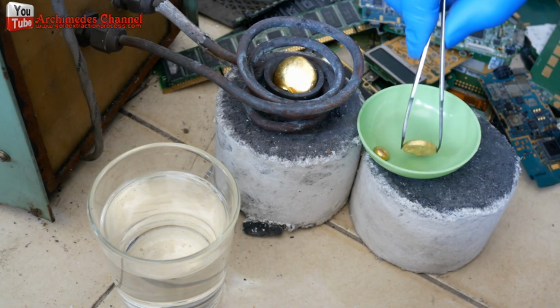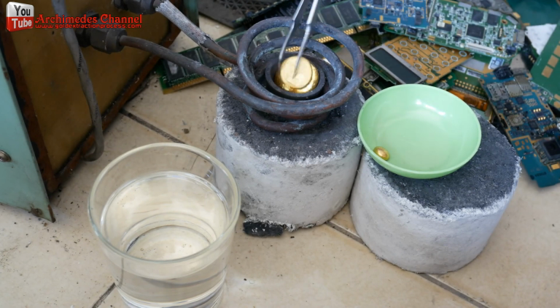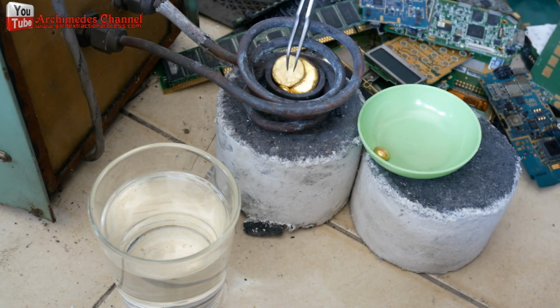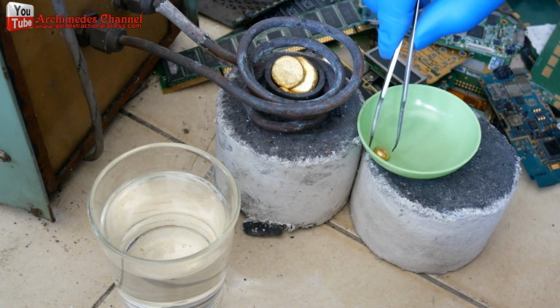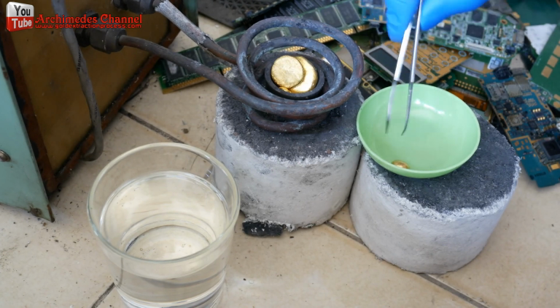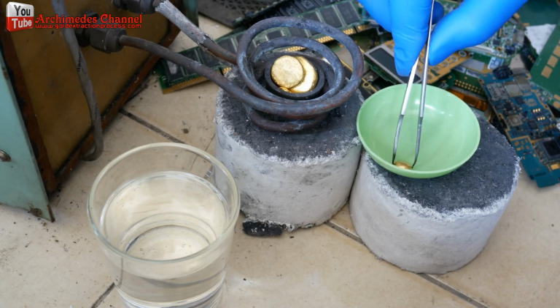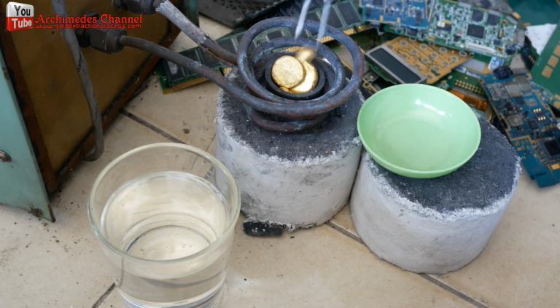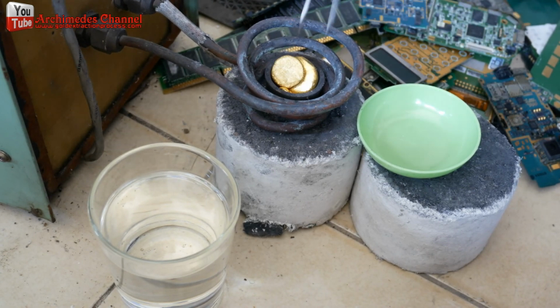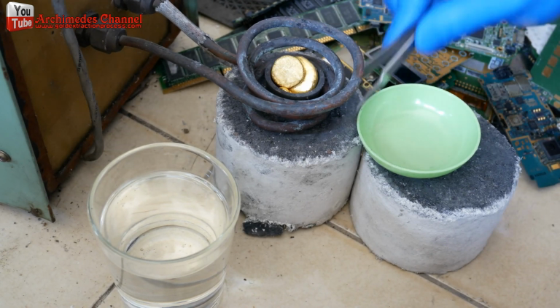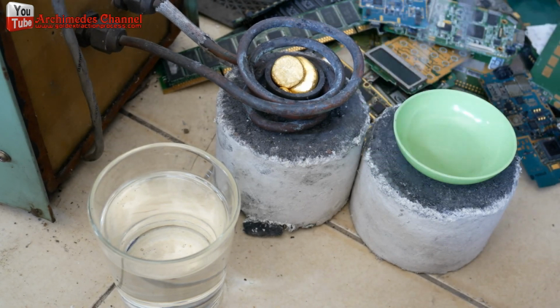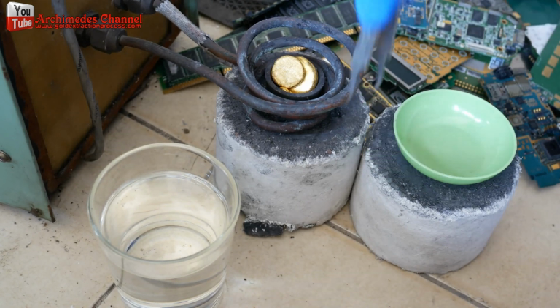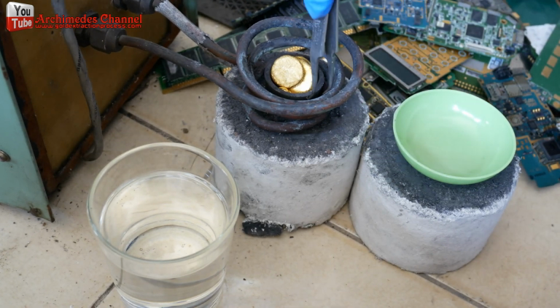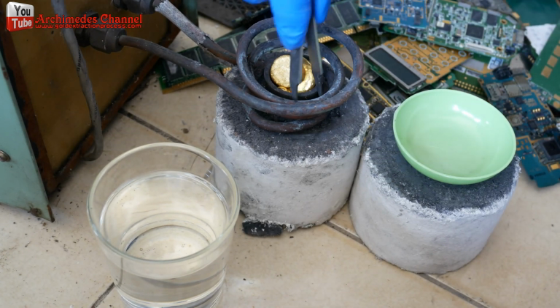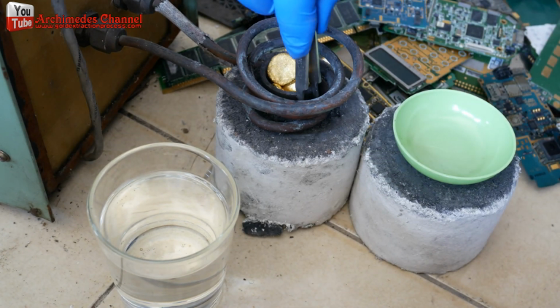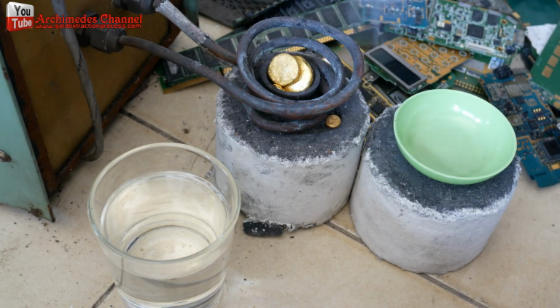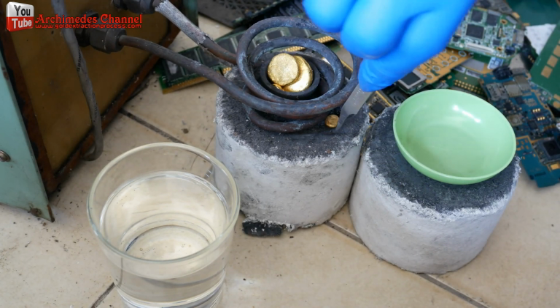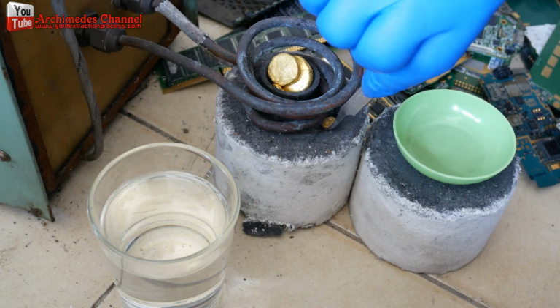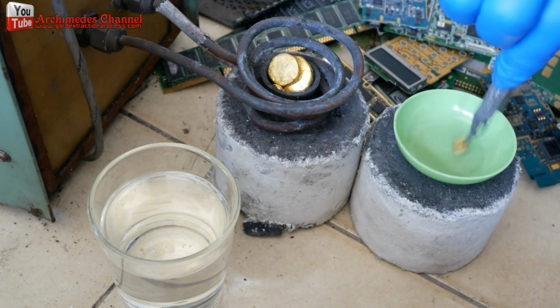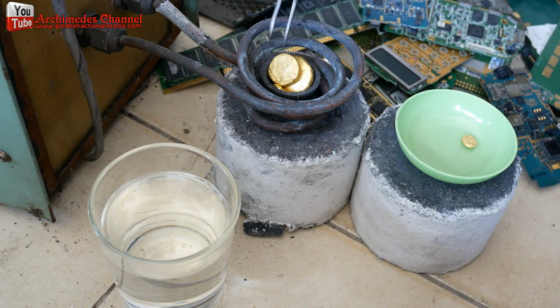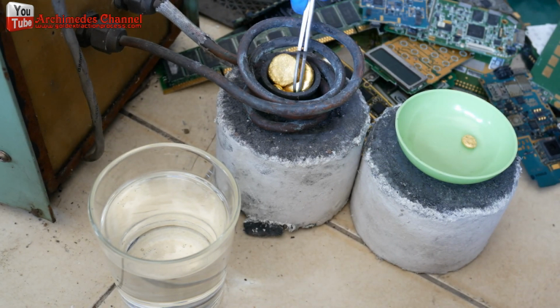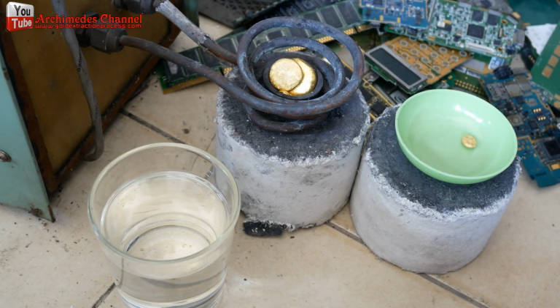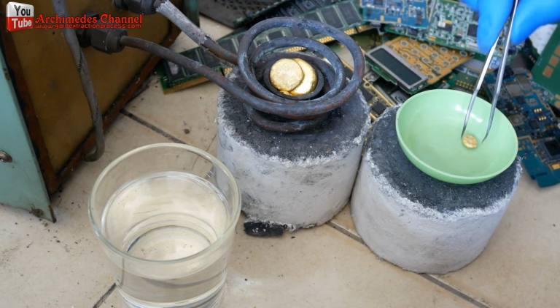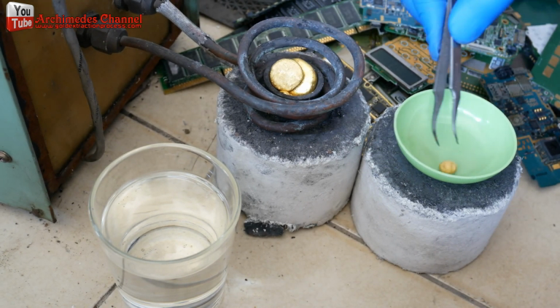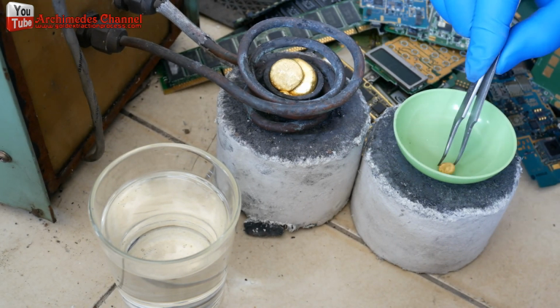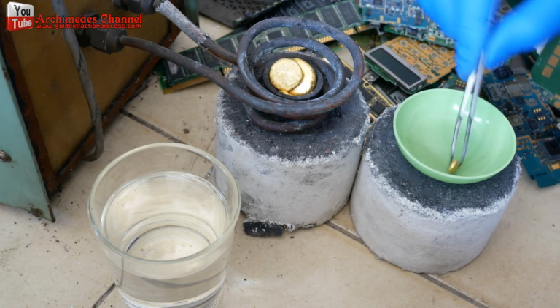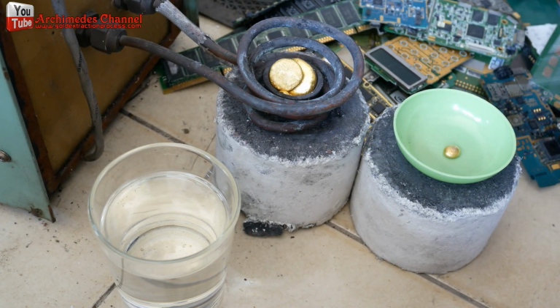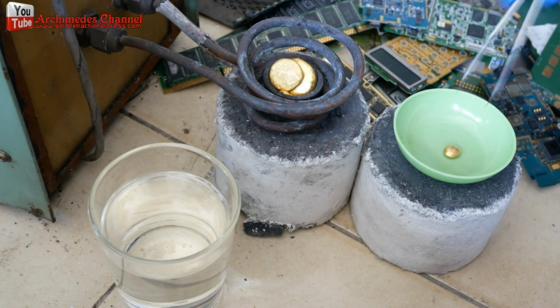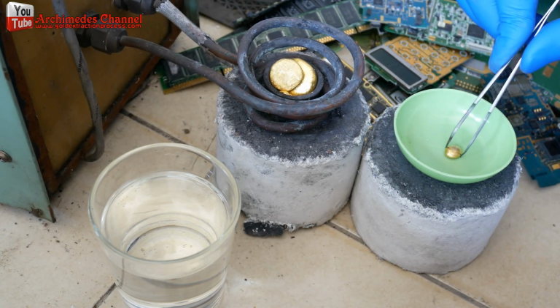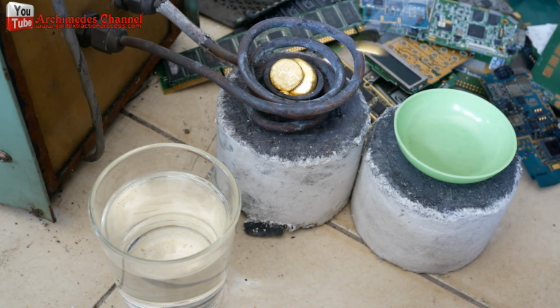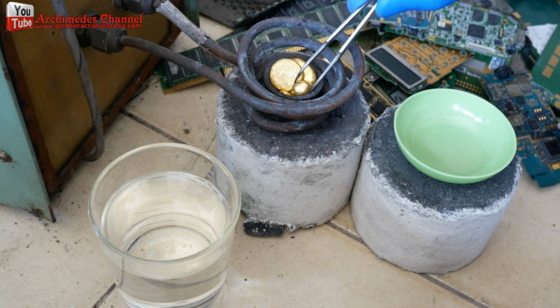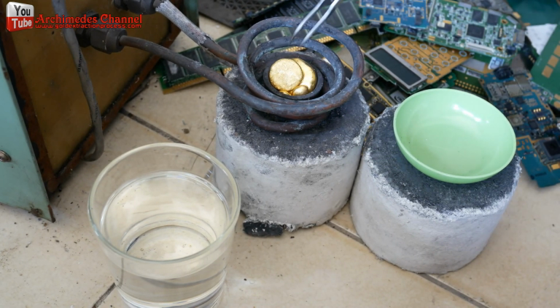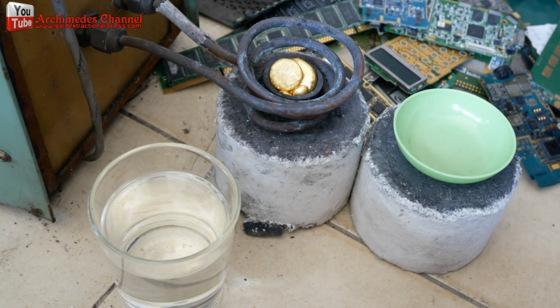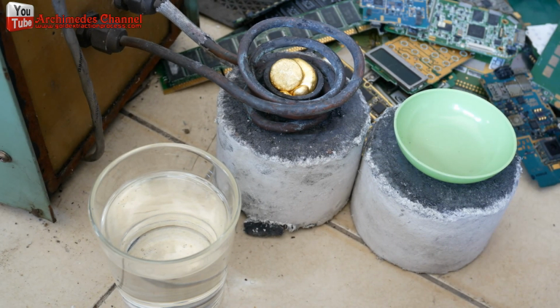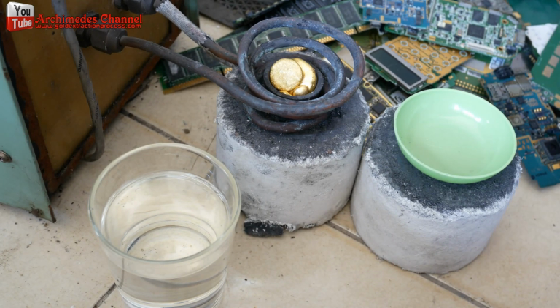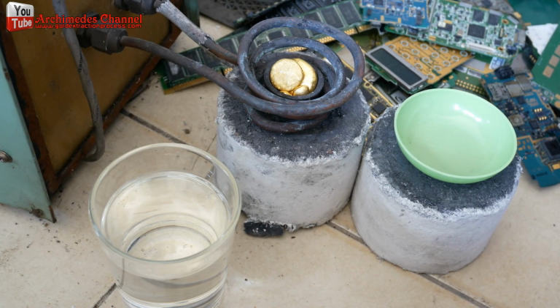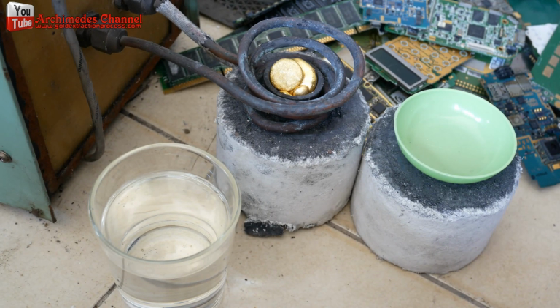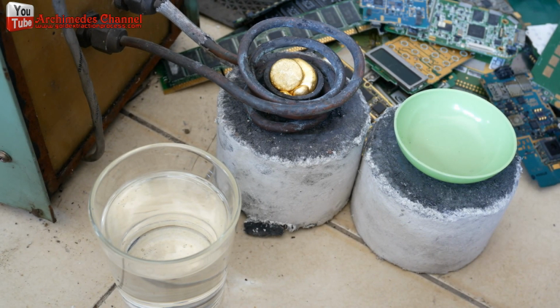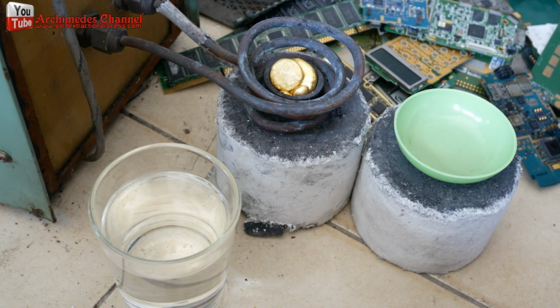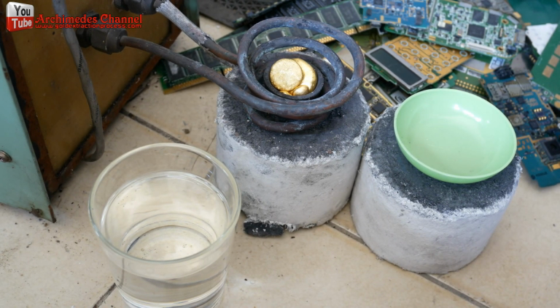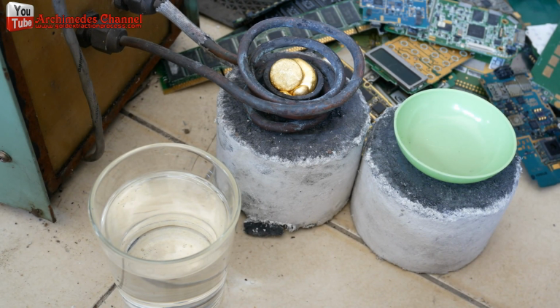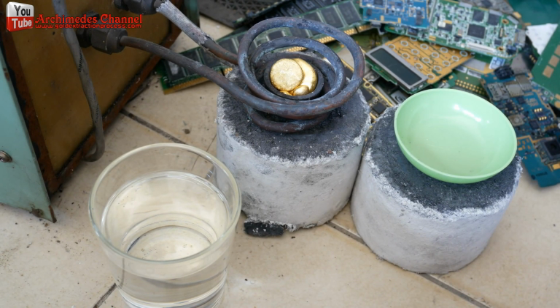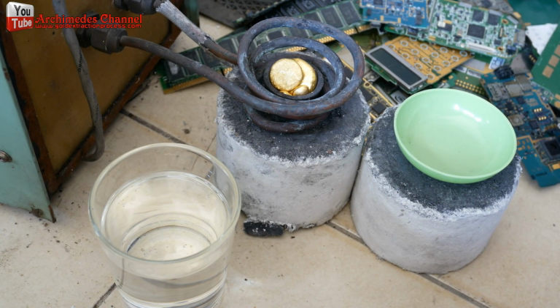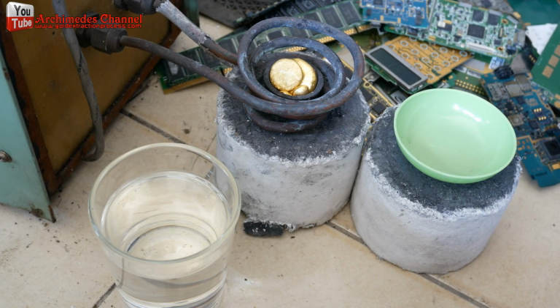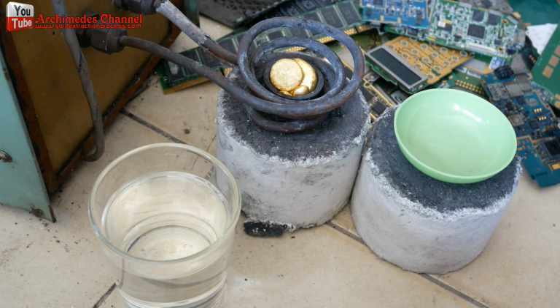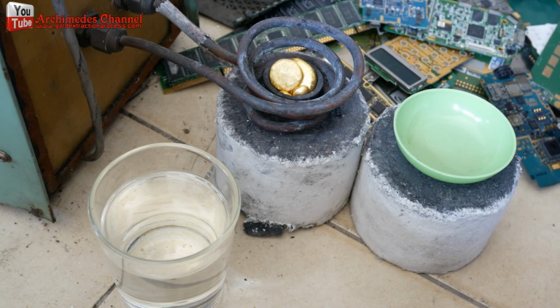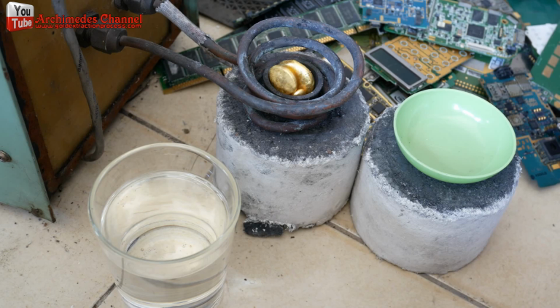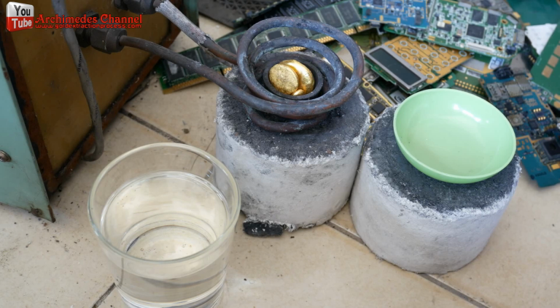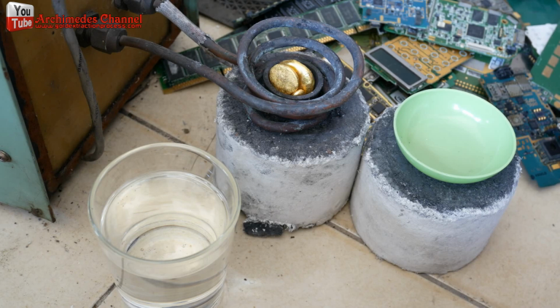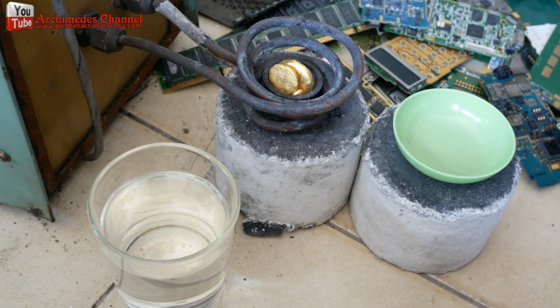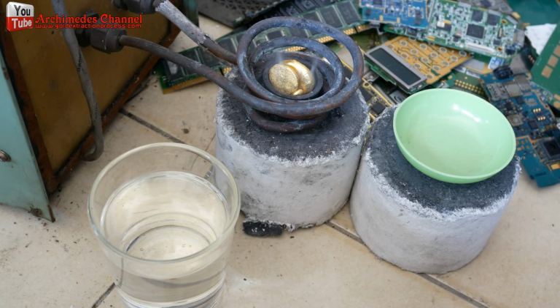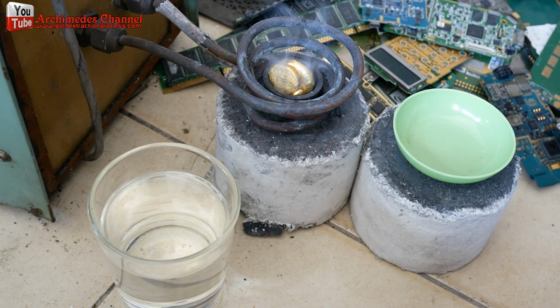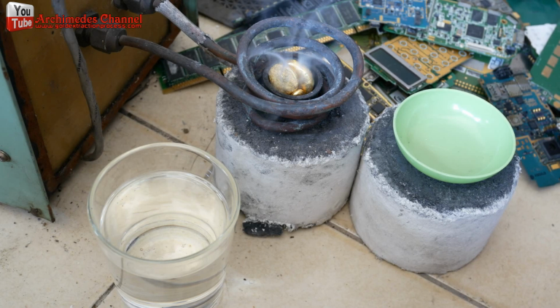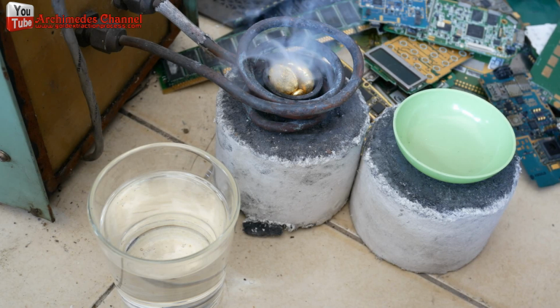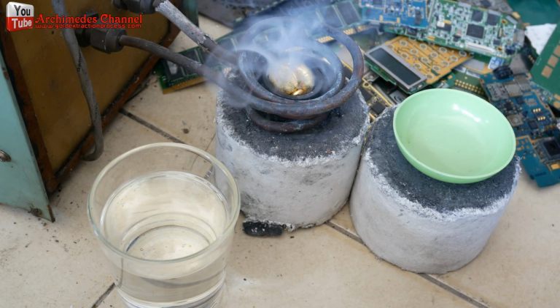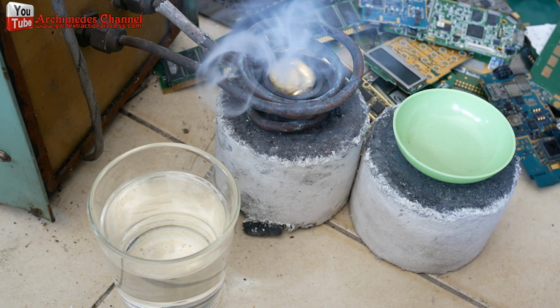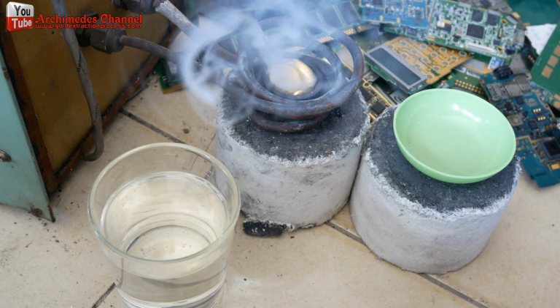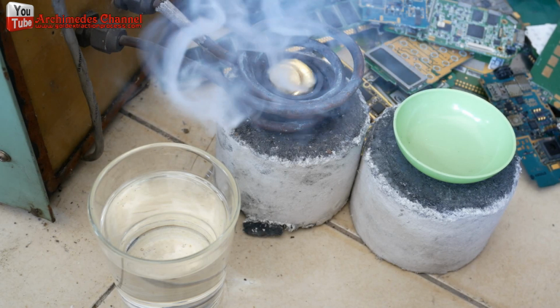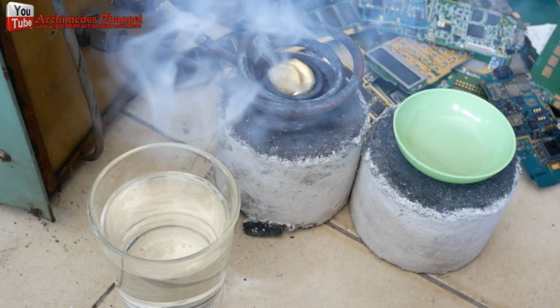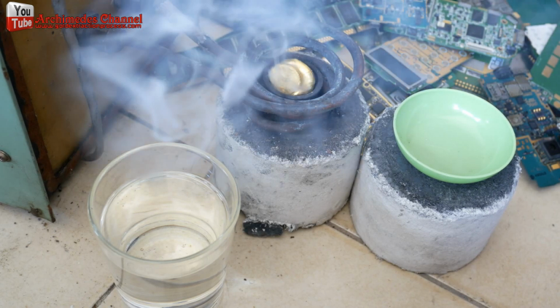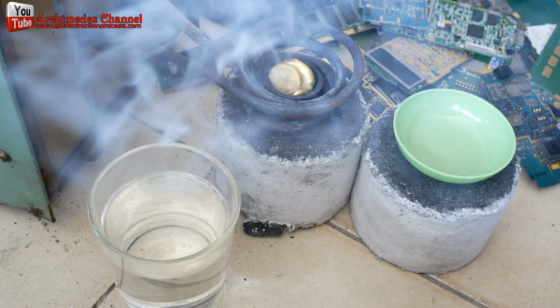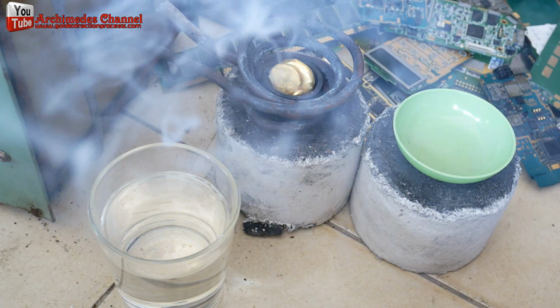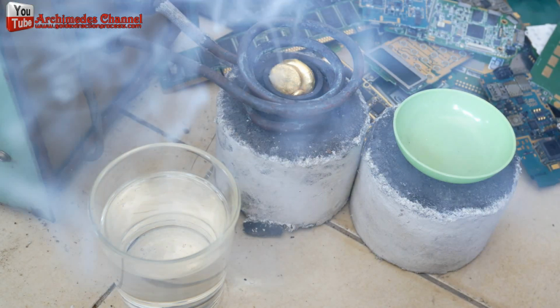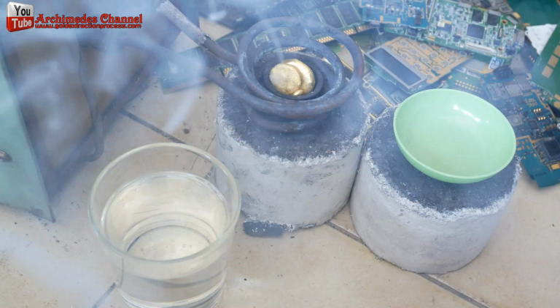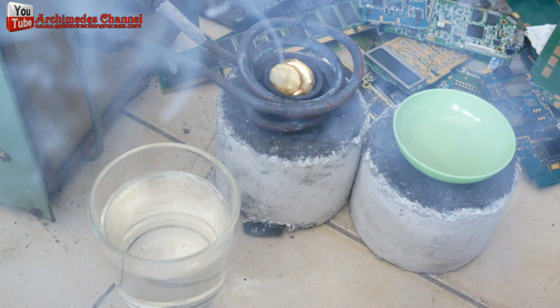Is this a method of melting gold that is easy and fast? You can find these devices from Amazon and other websites.